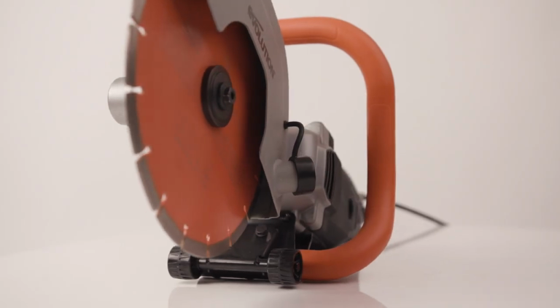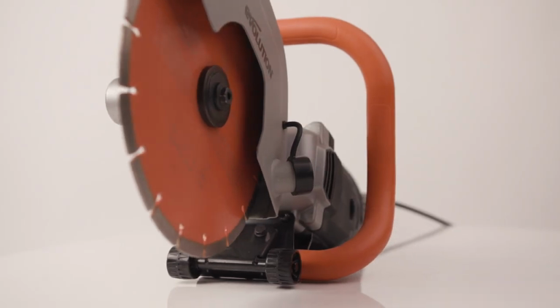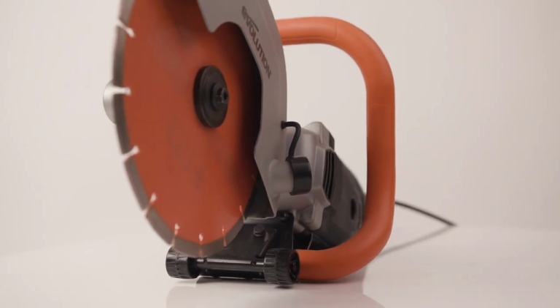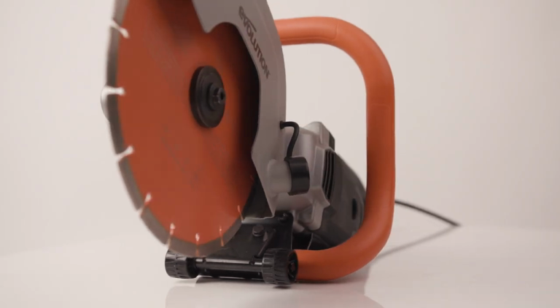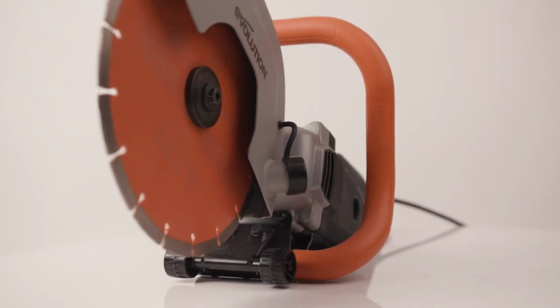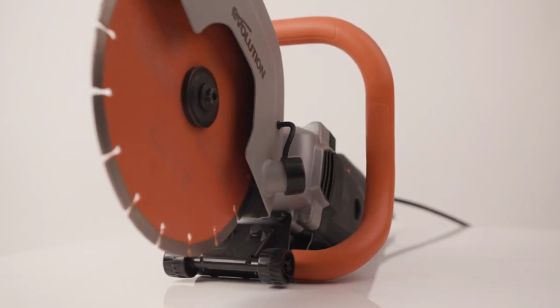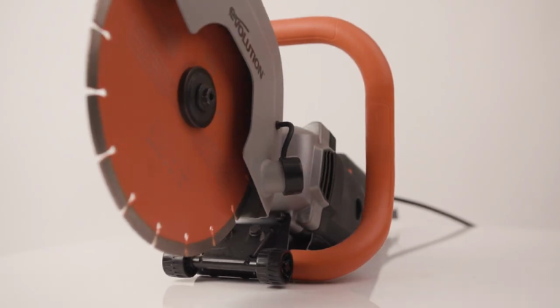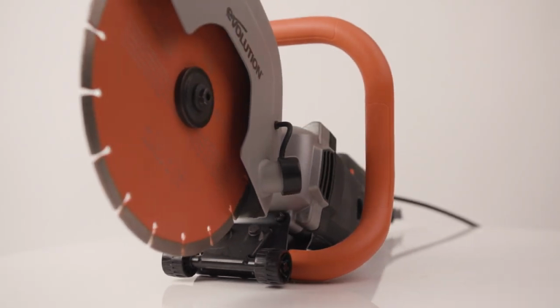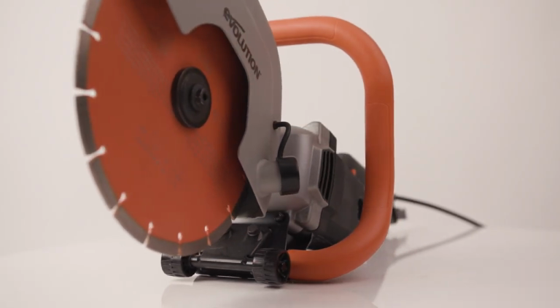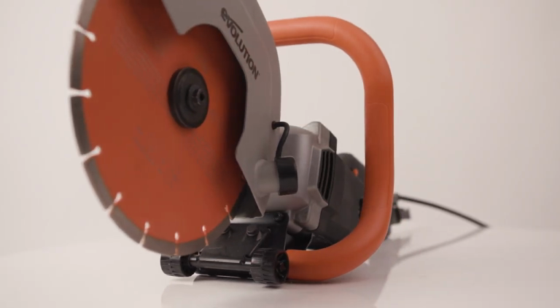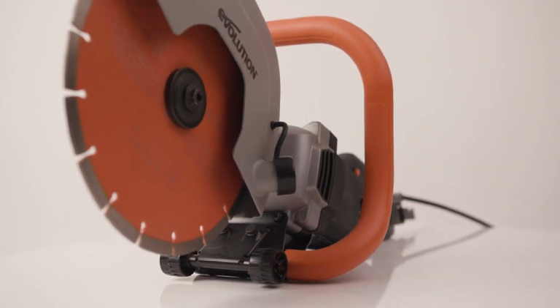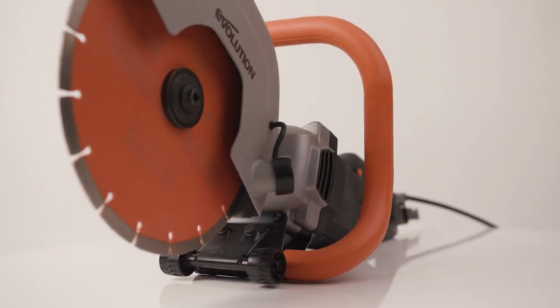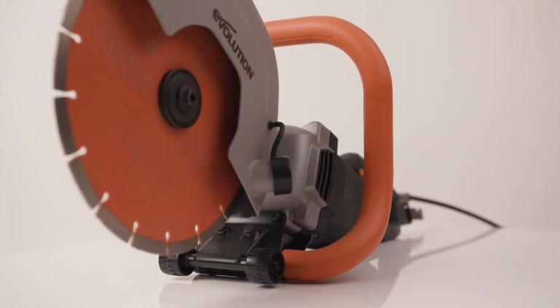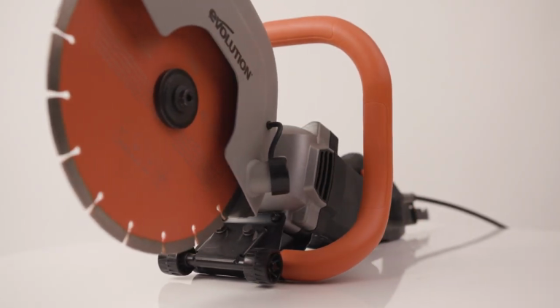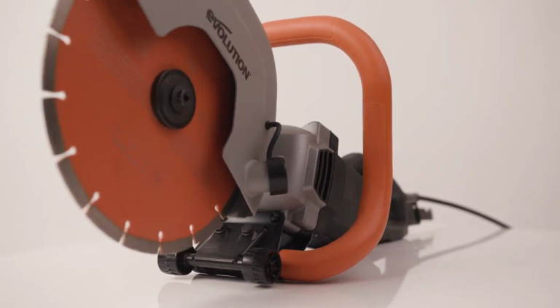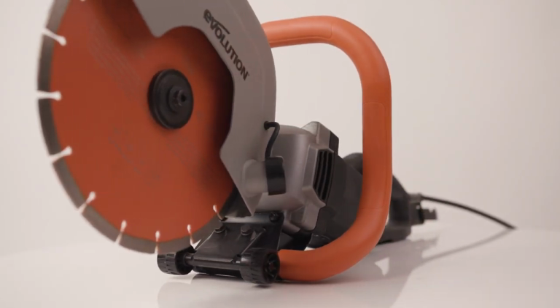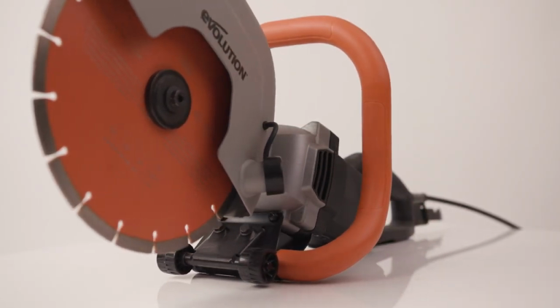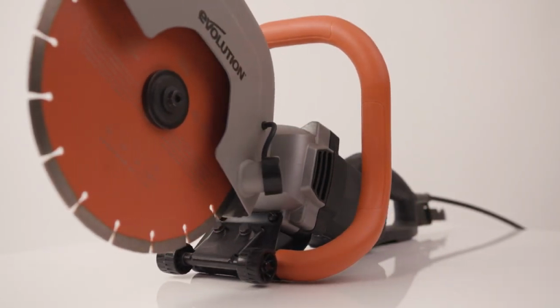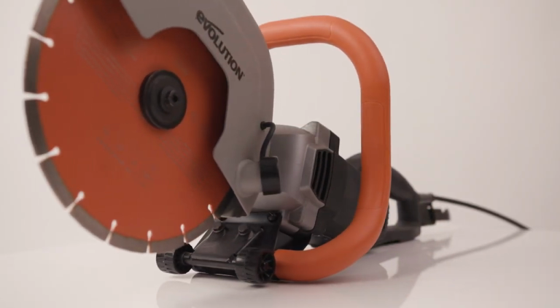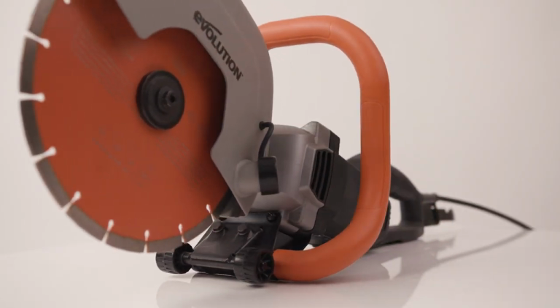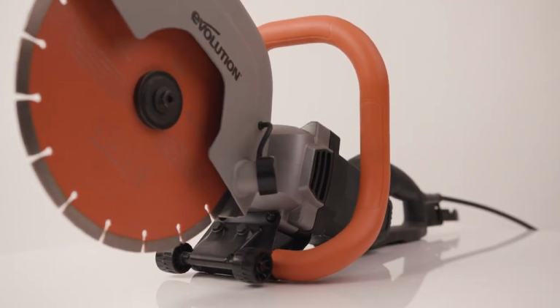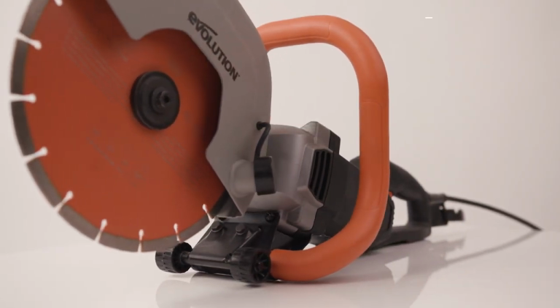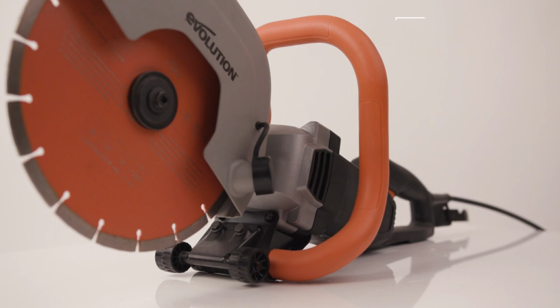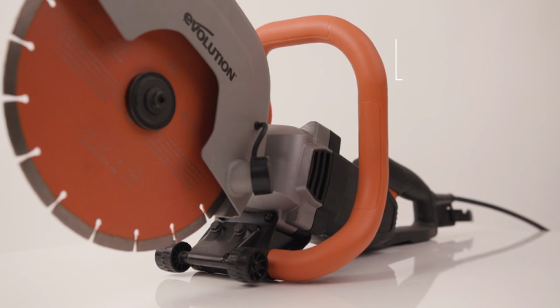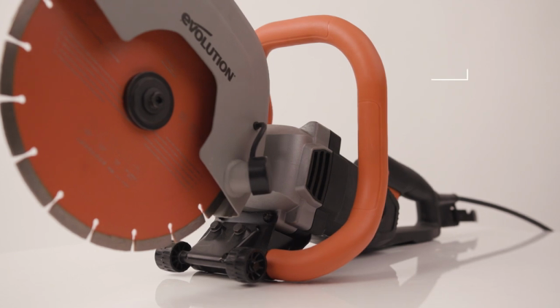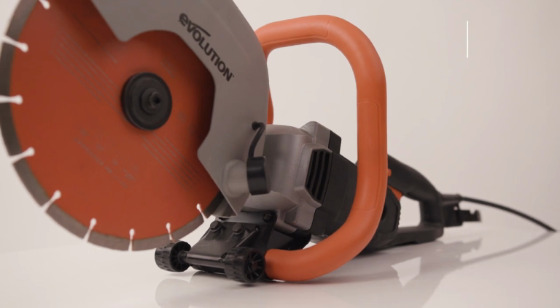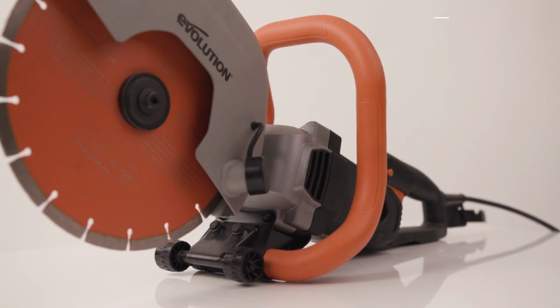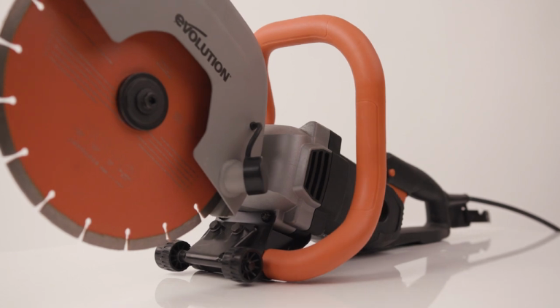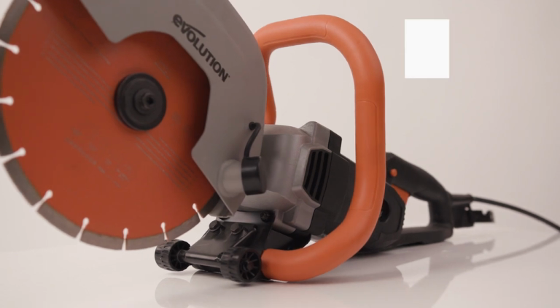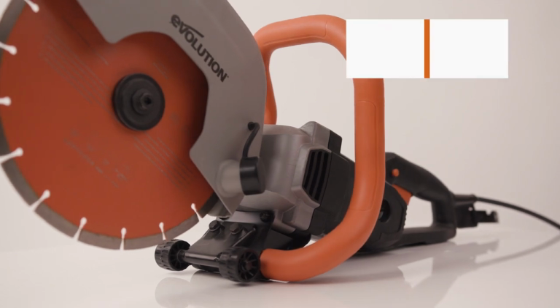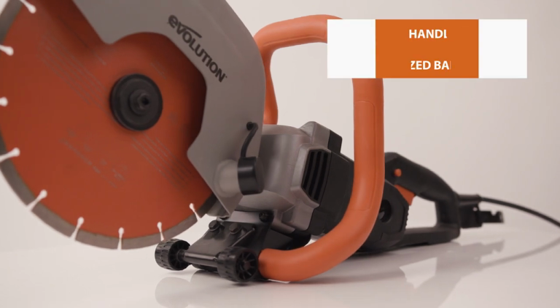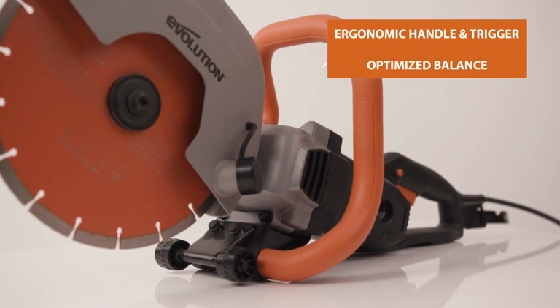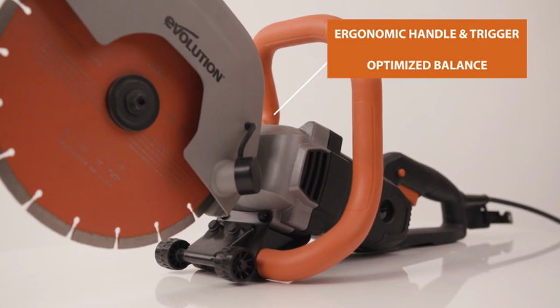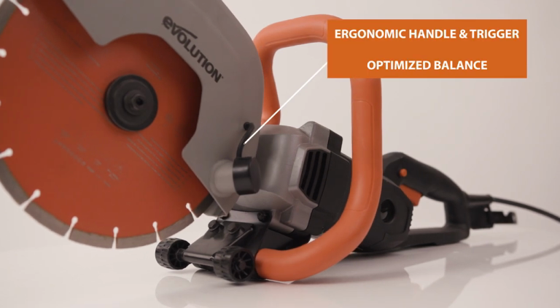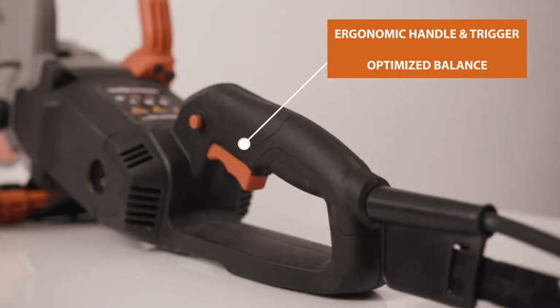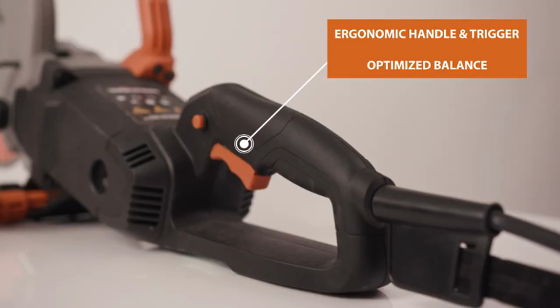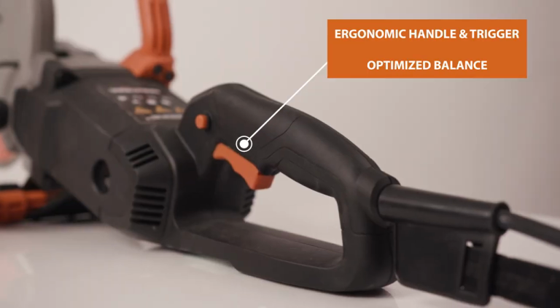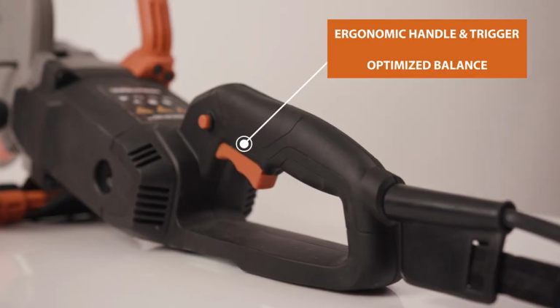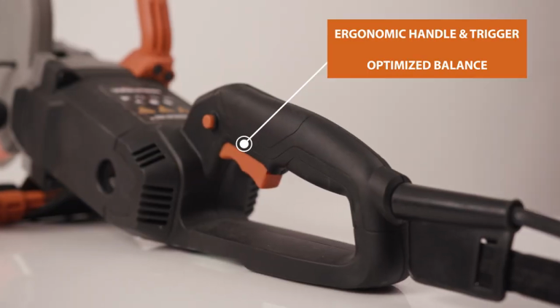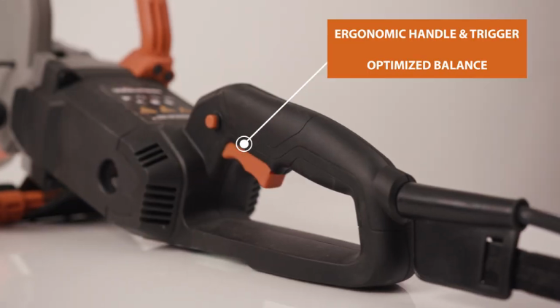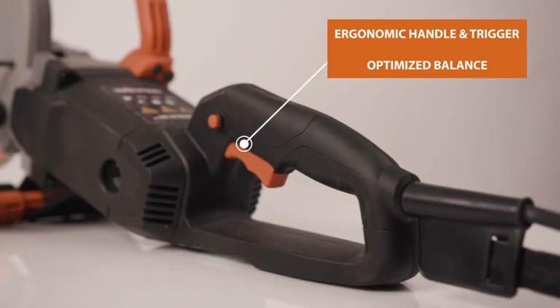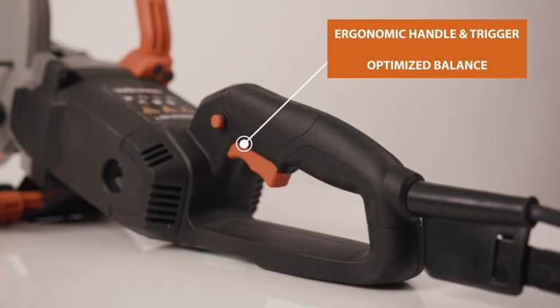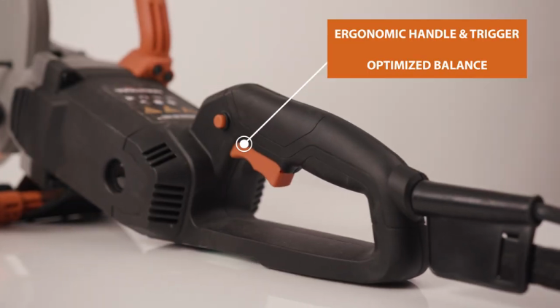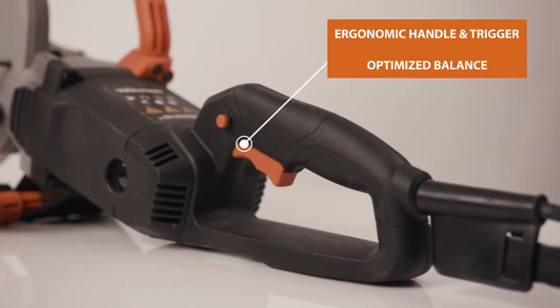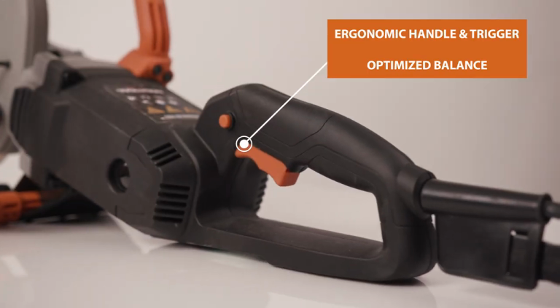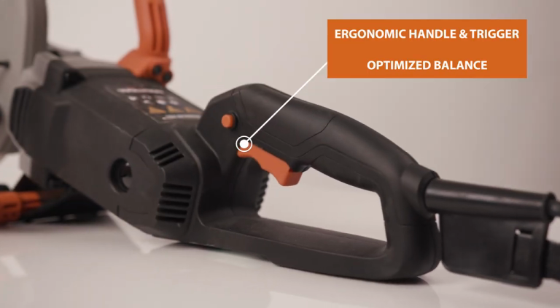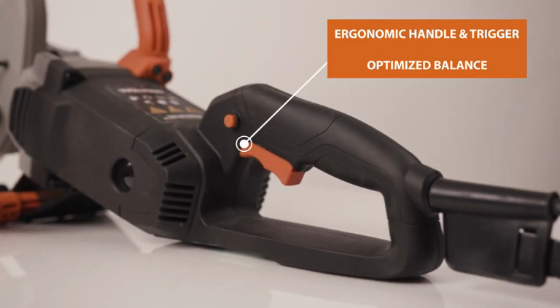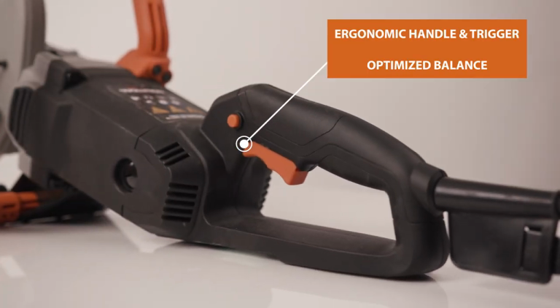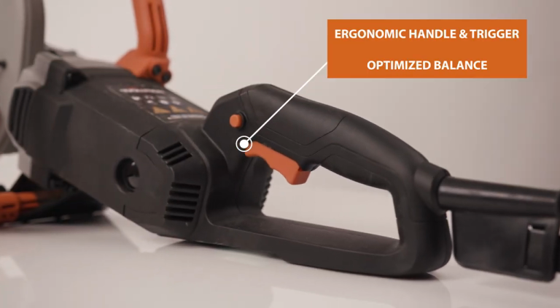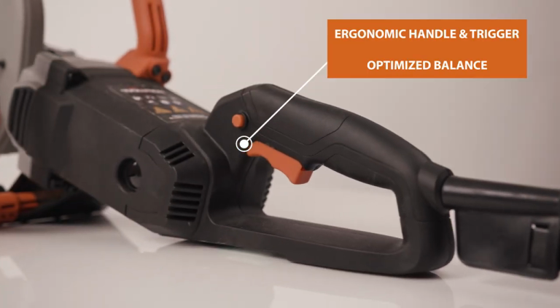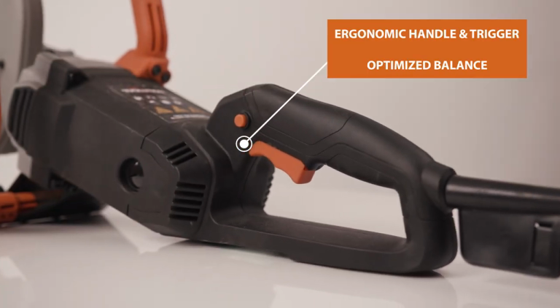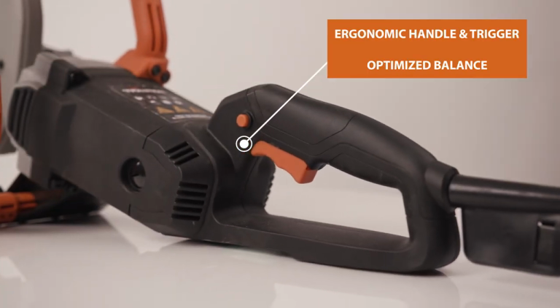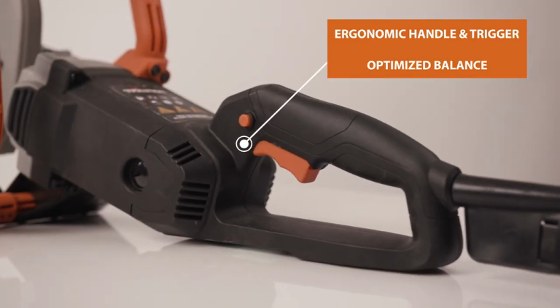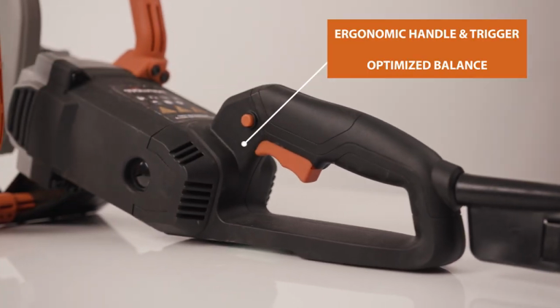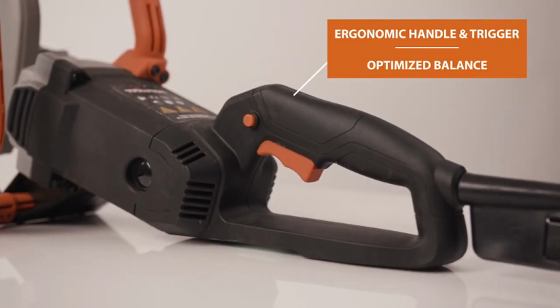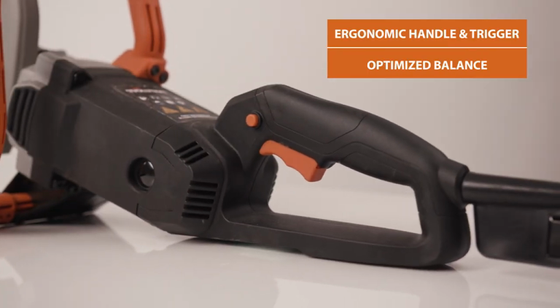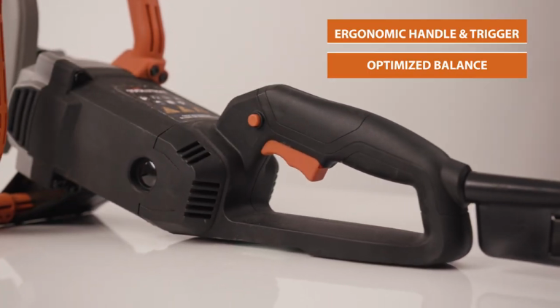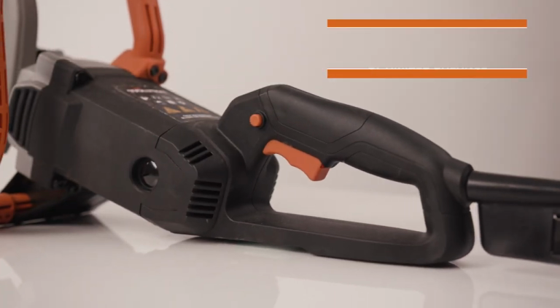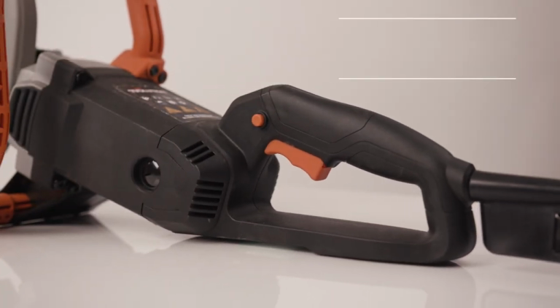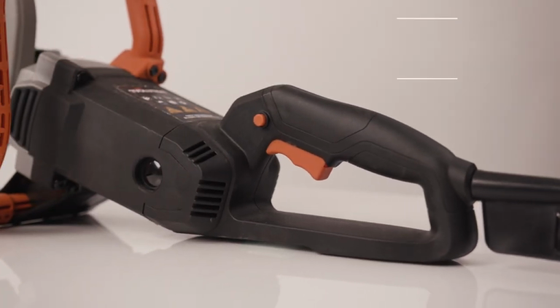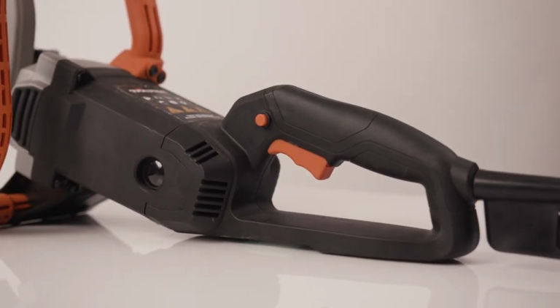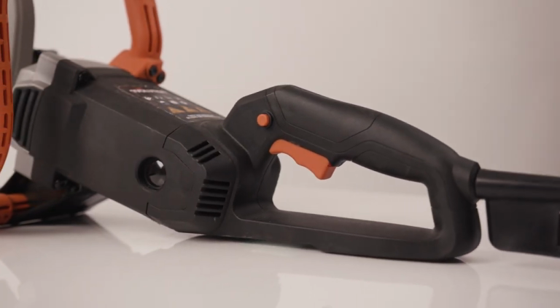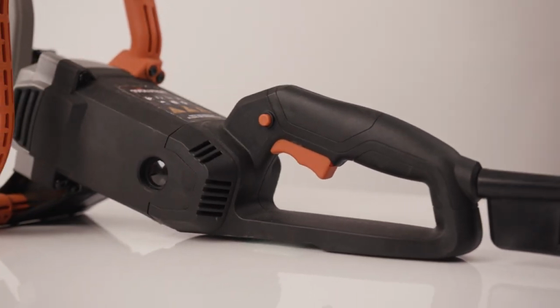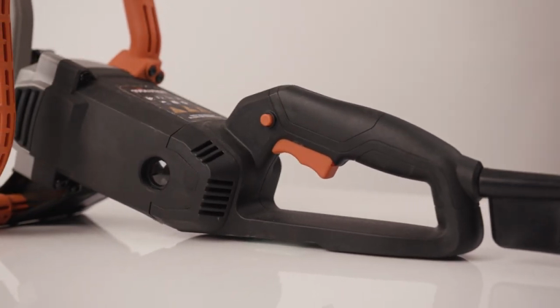What's great is this ergonomic handle and trigger. The full wraparound design makes for really effortless horizontal and vertical cutting.